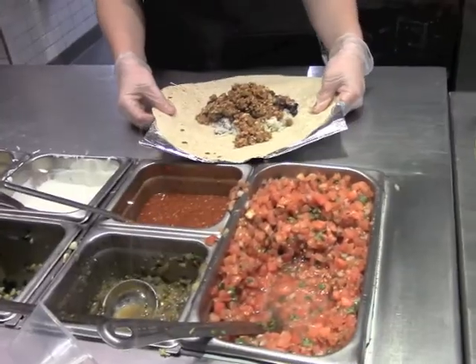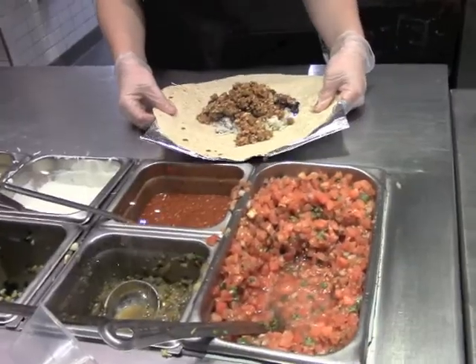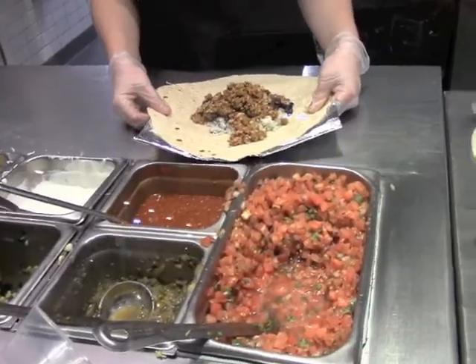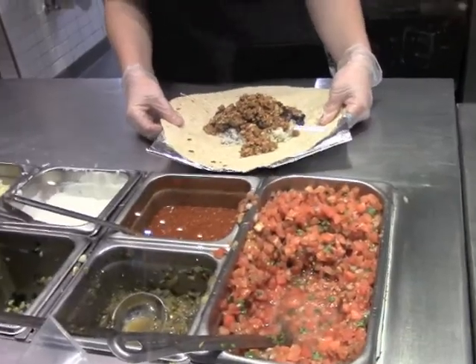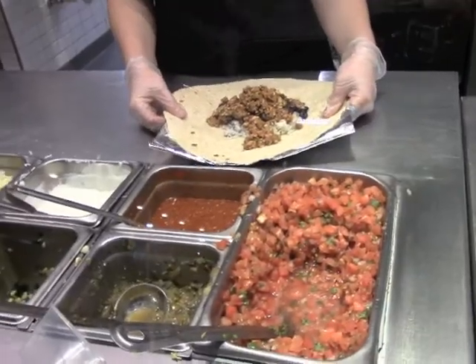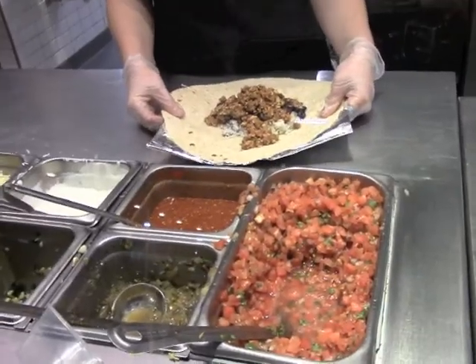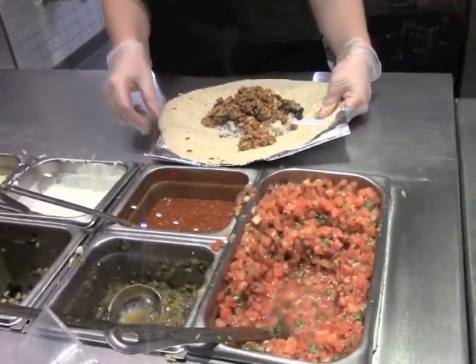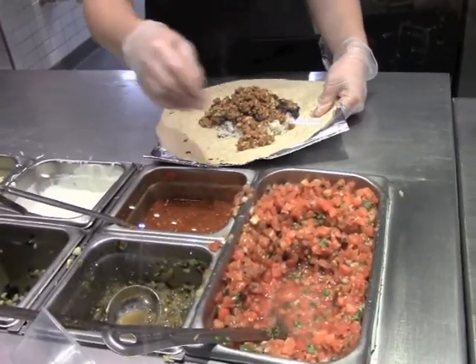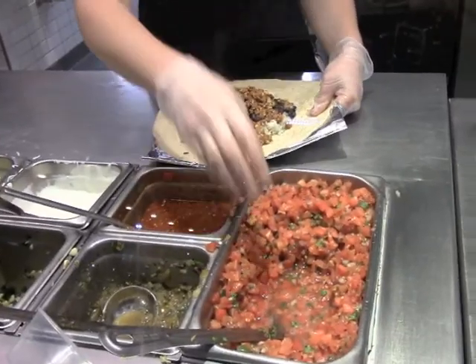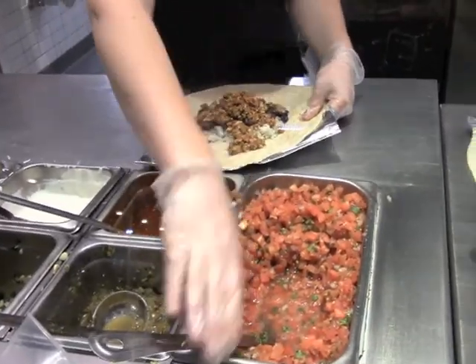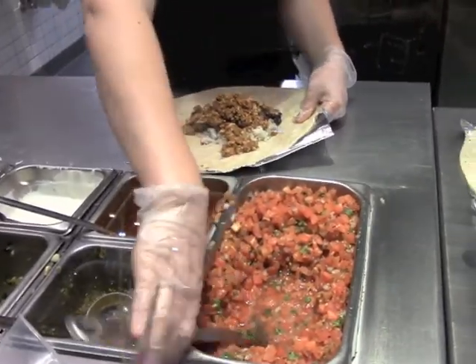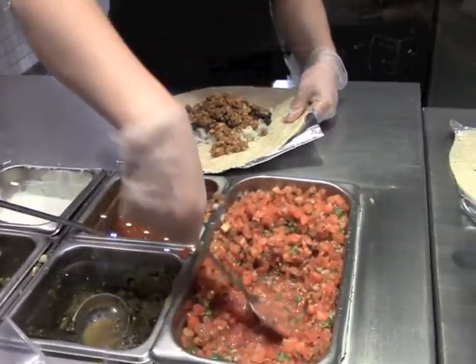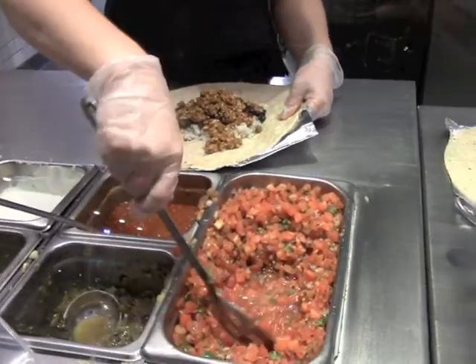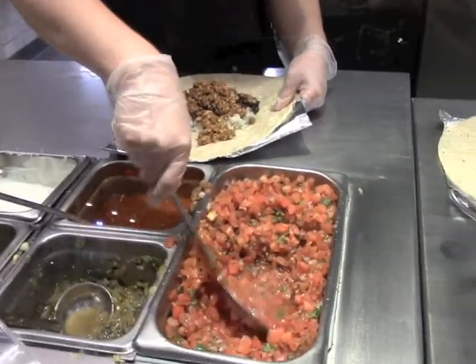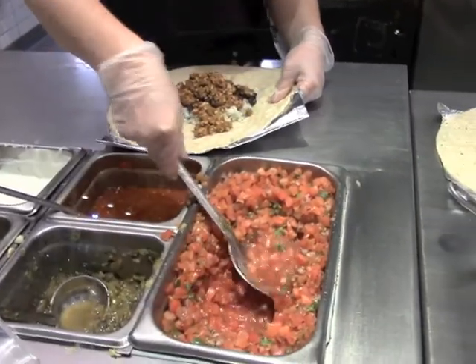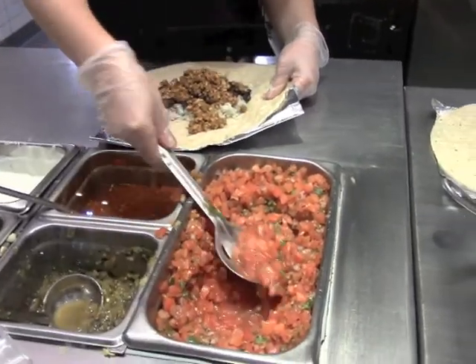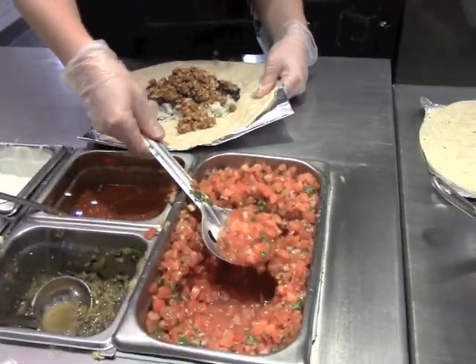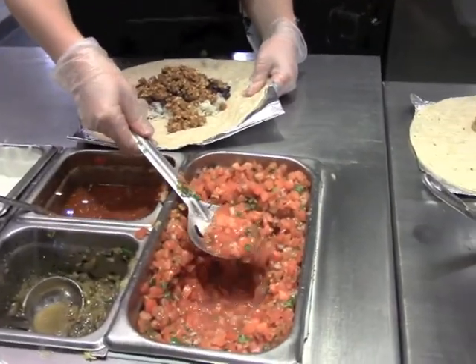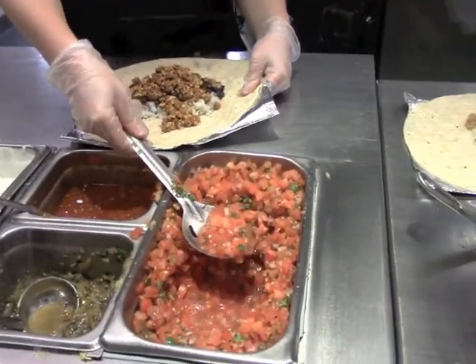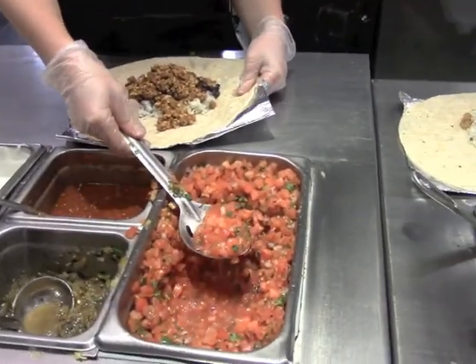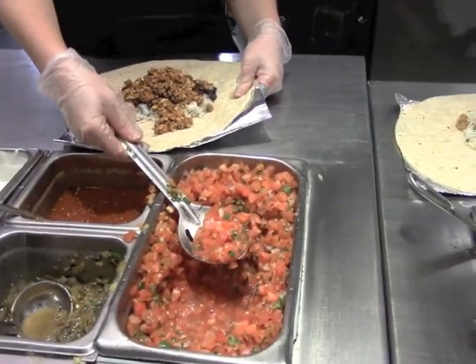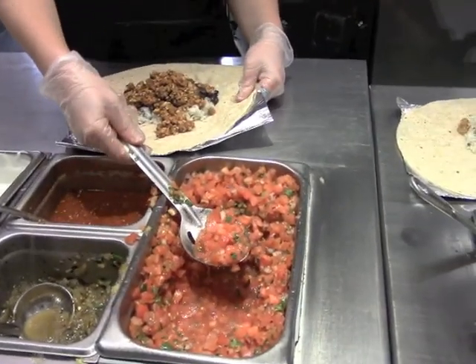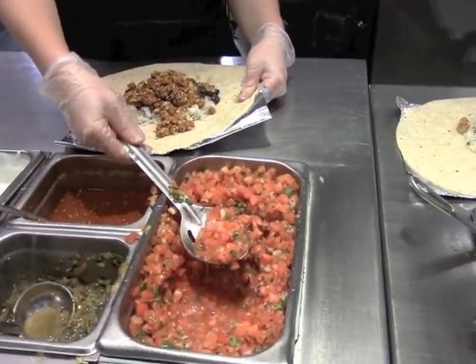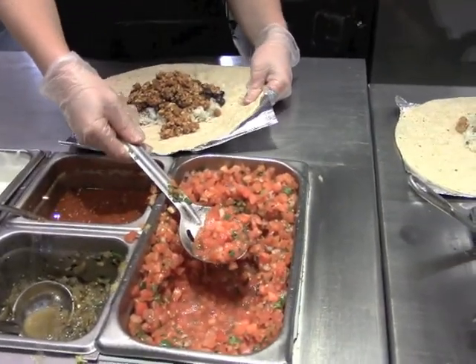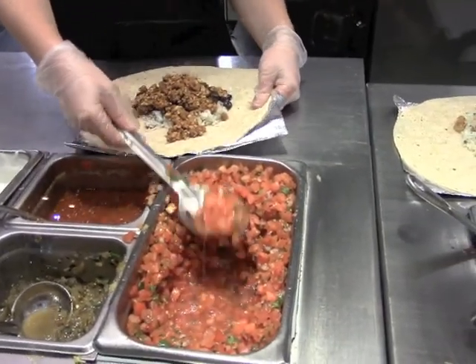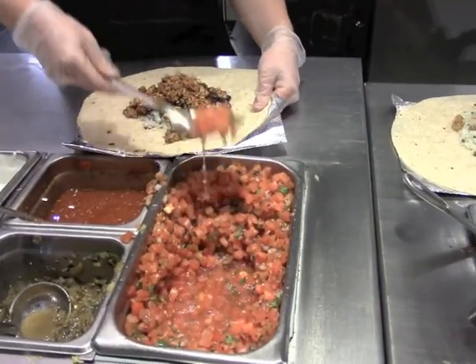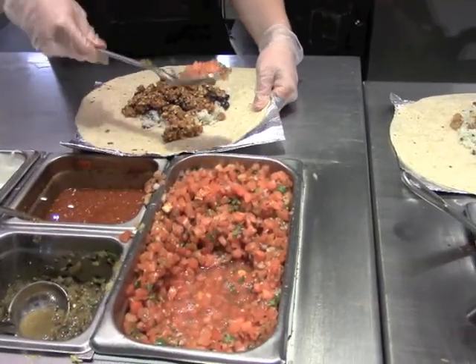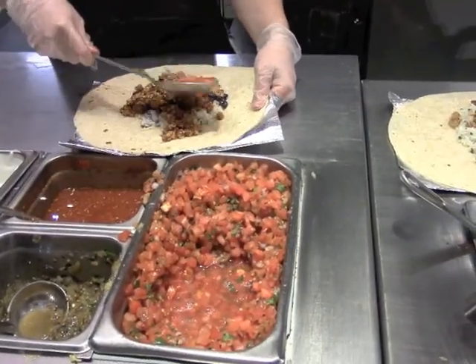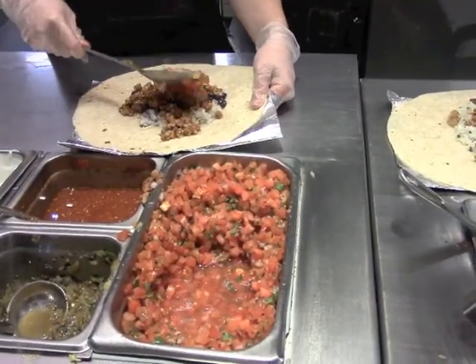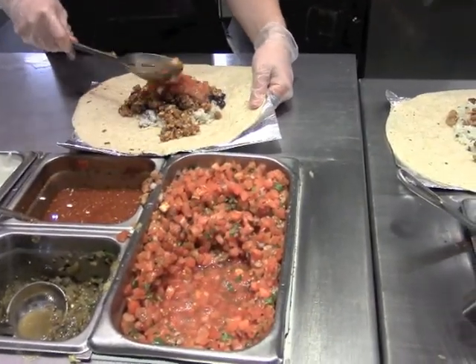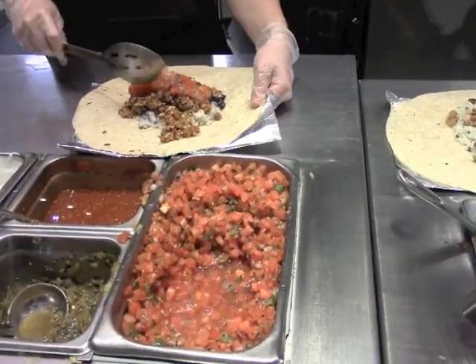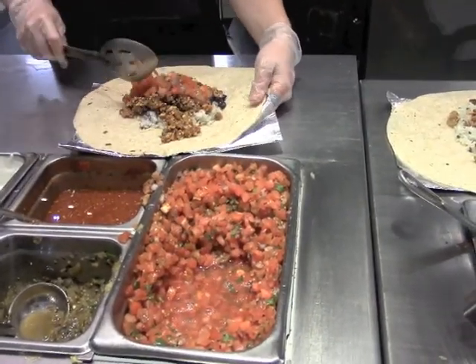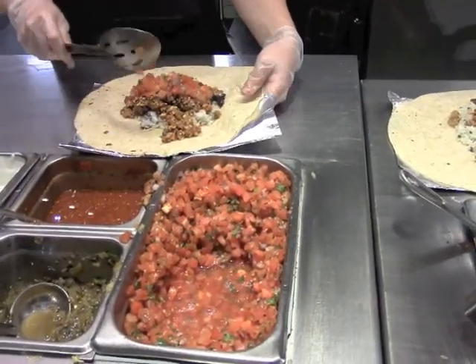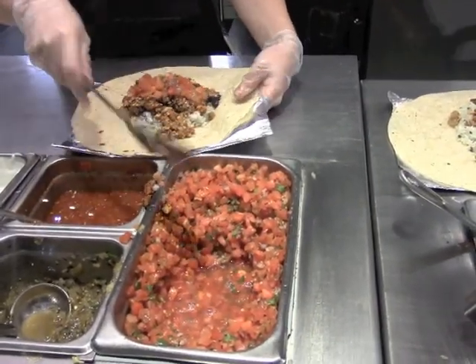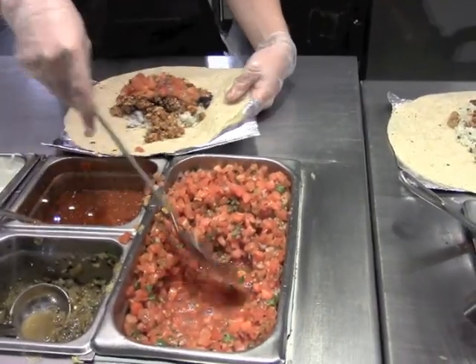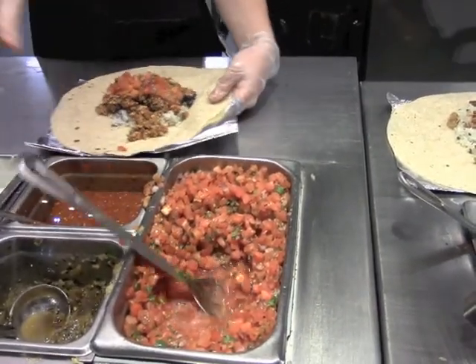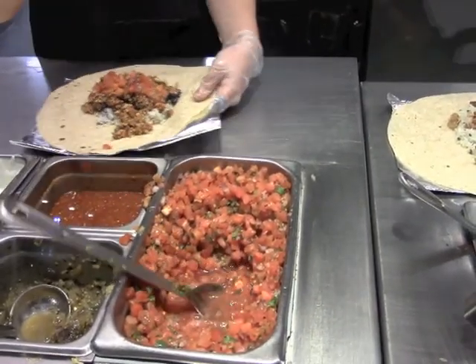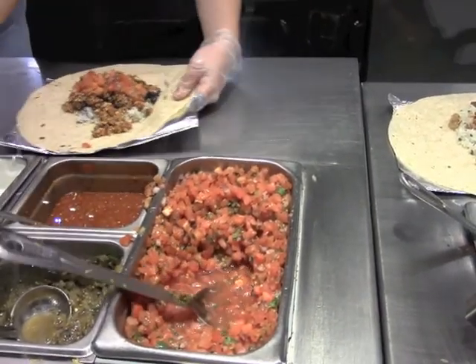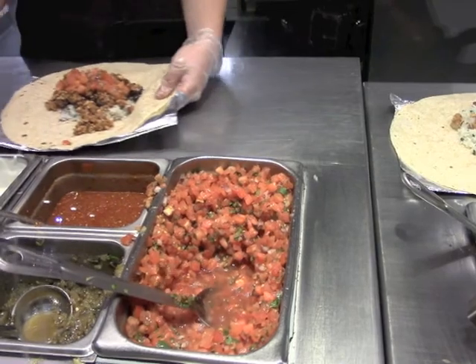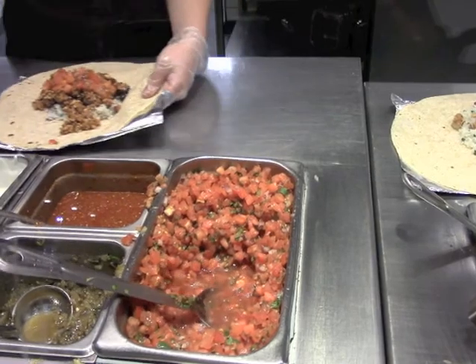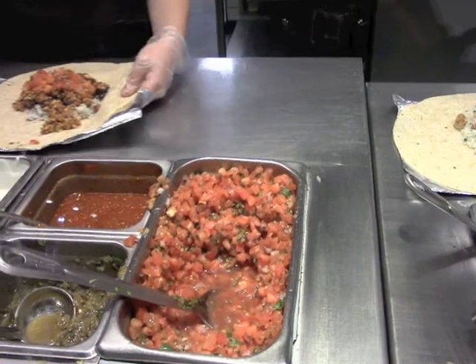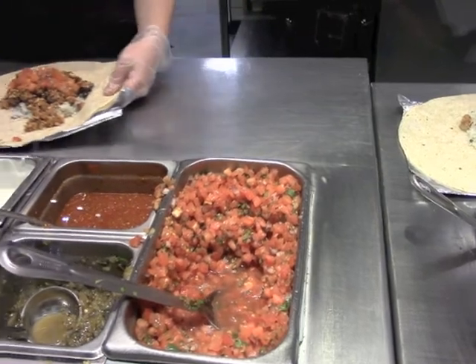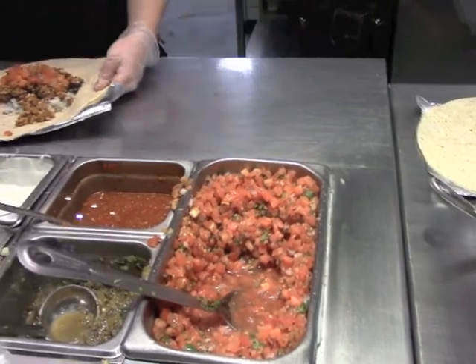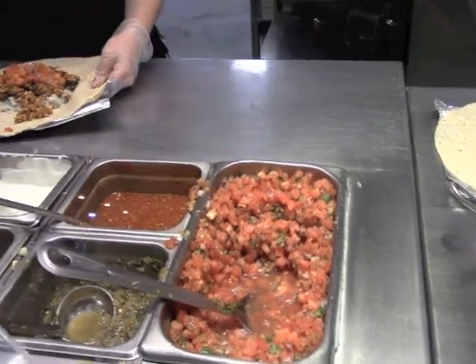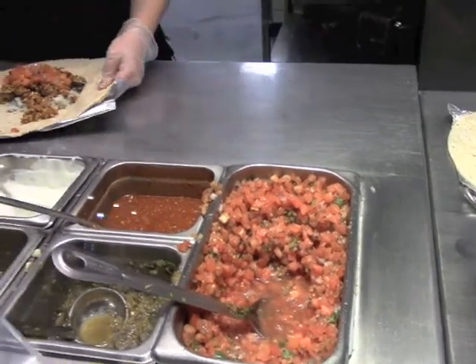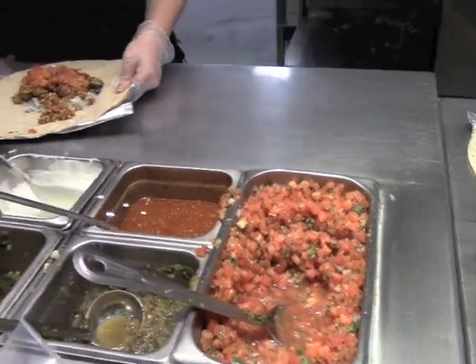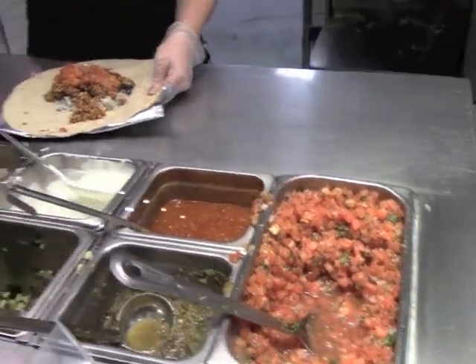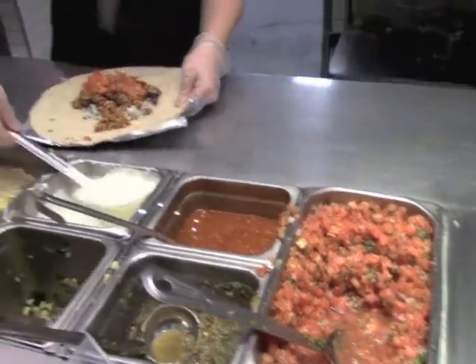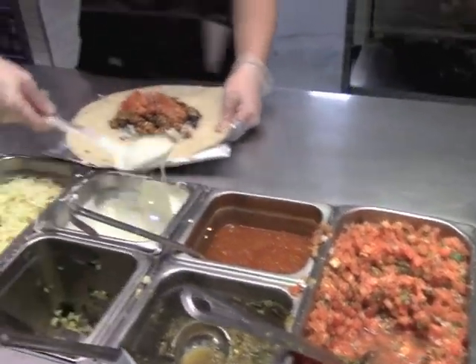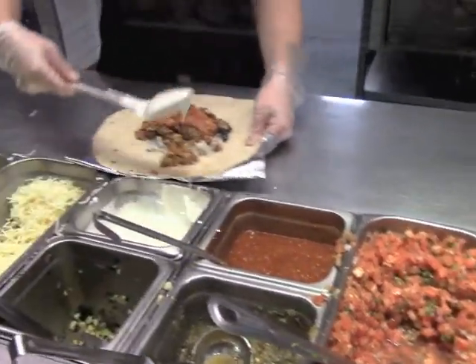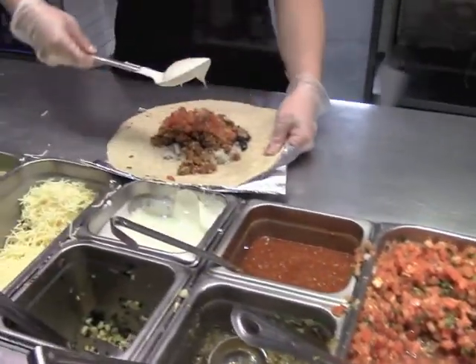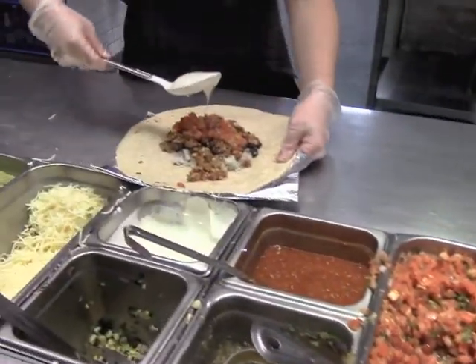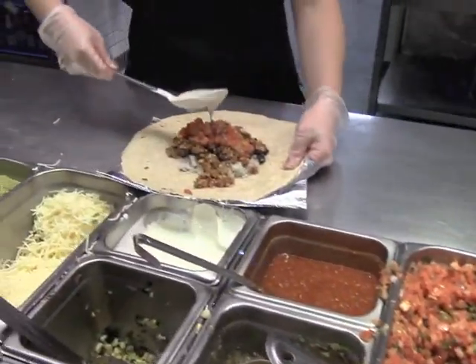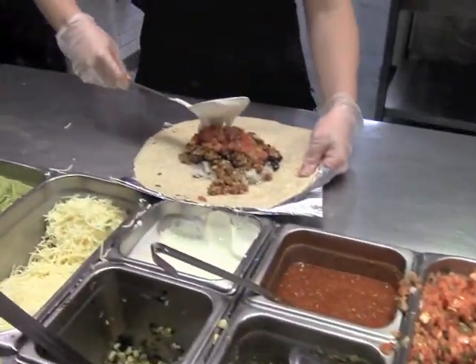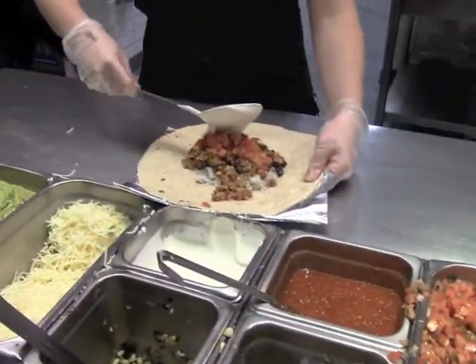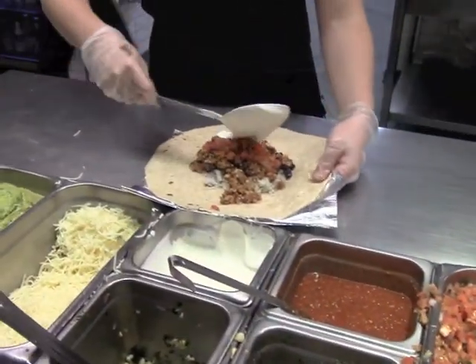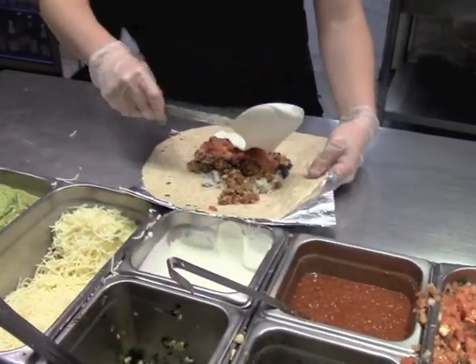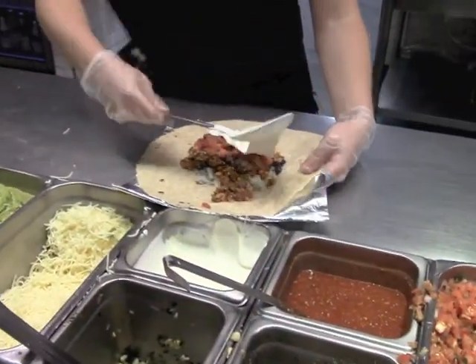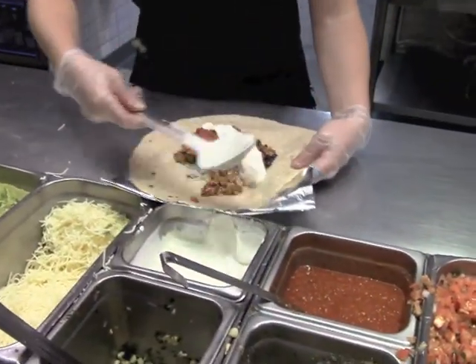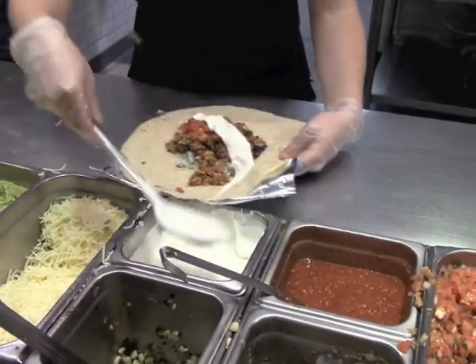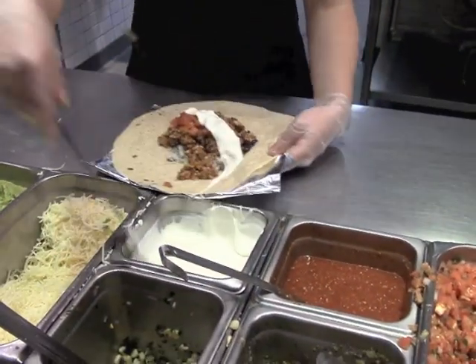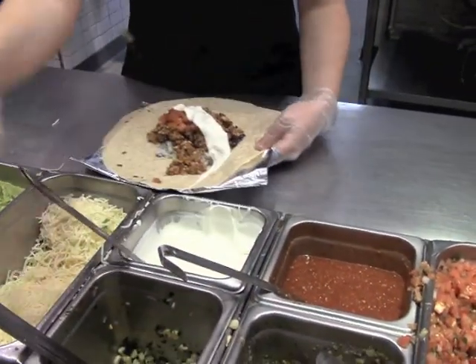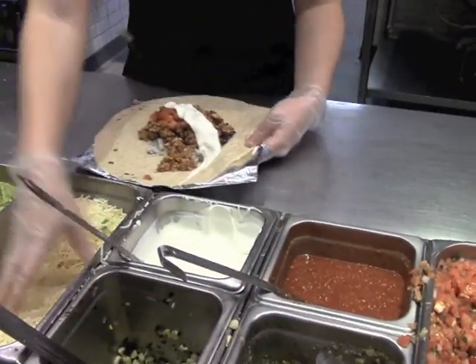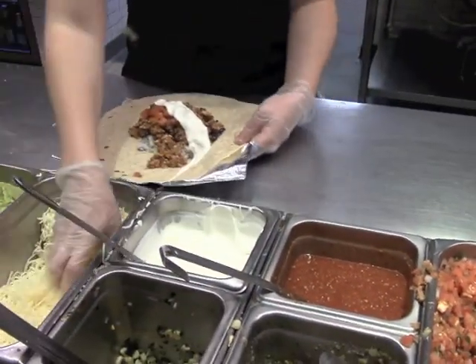A little bit of that, yes ma'am, sour cream and cheese, and a little lettuce.